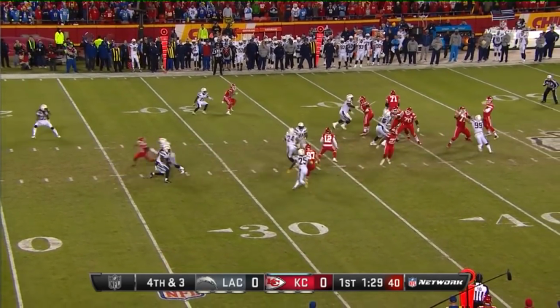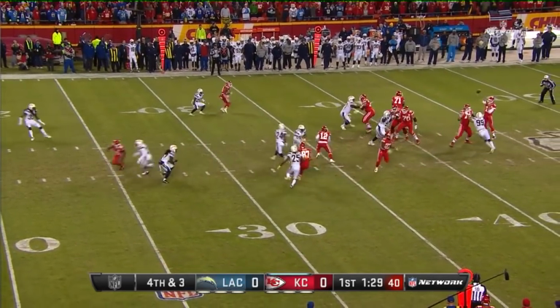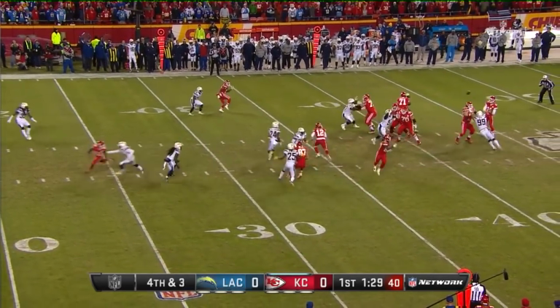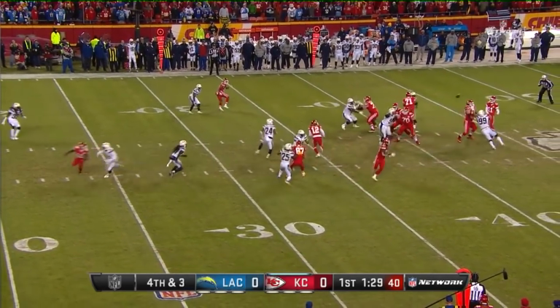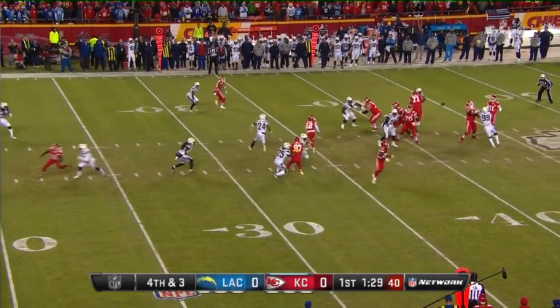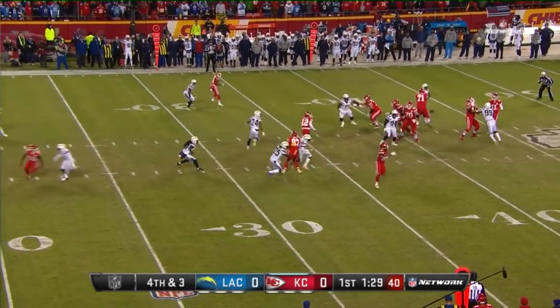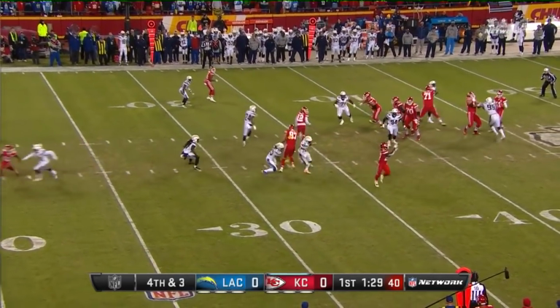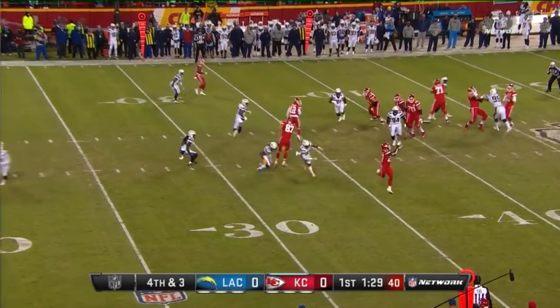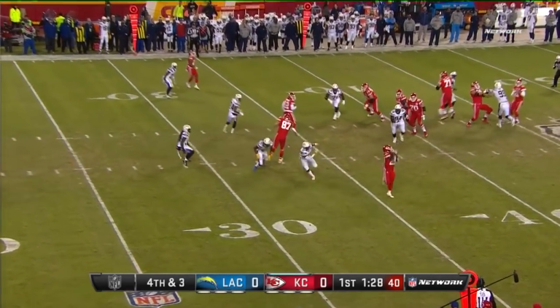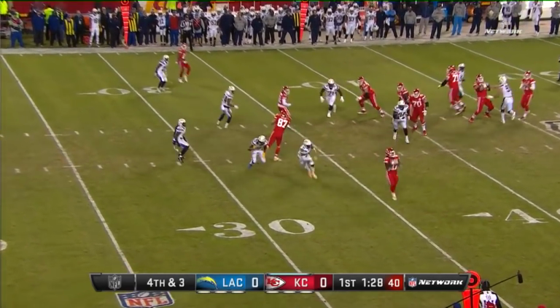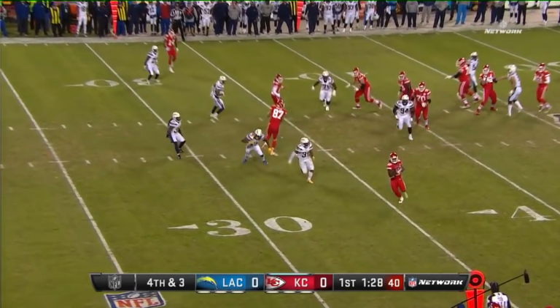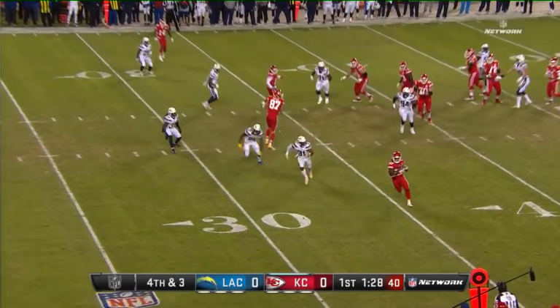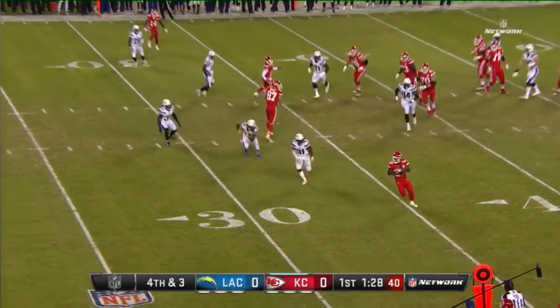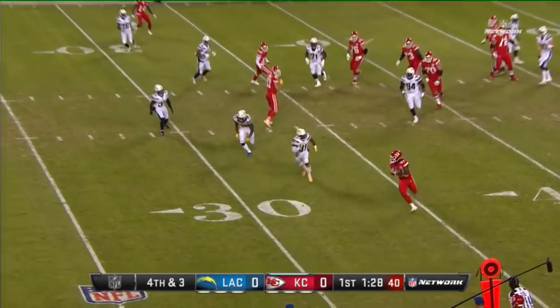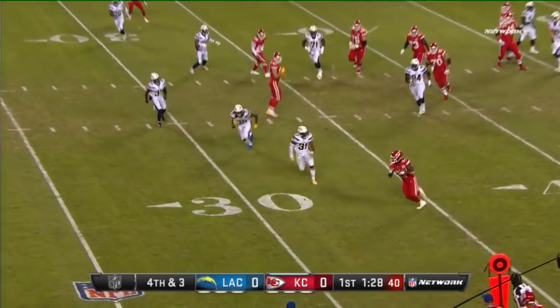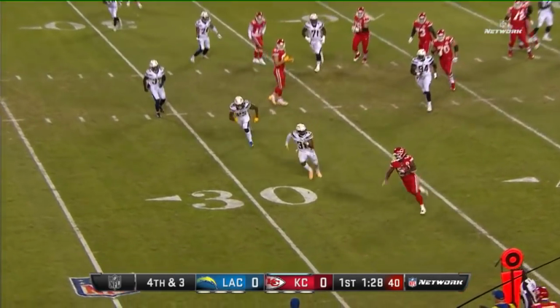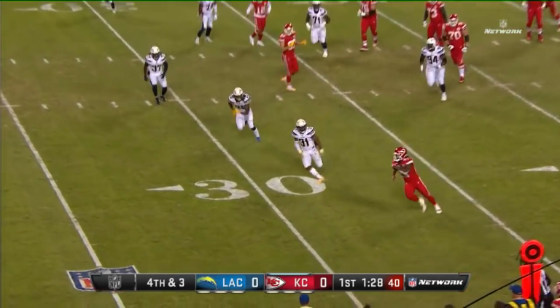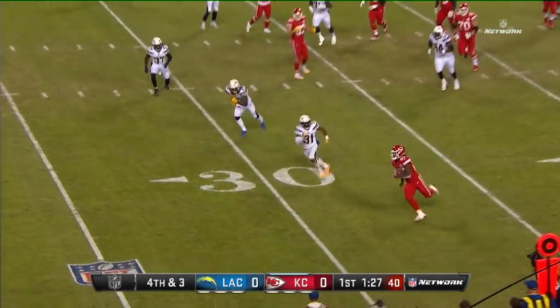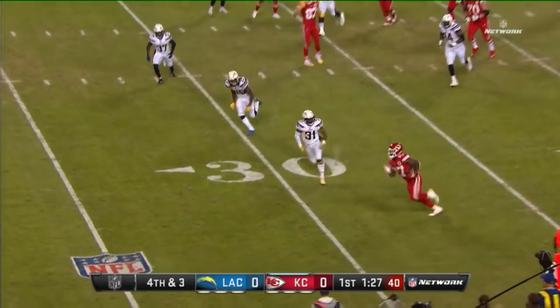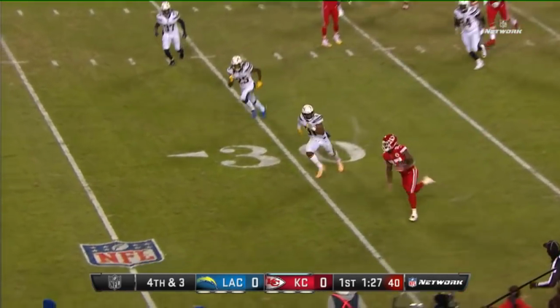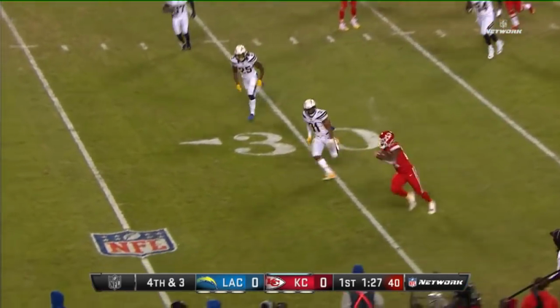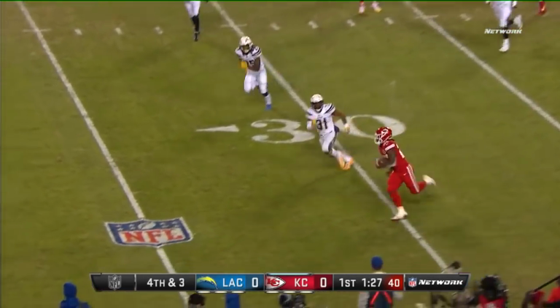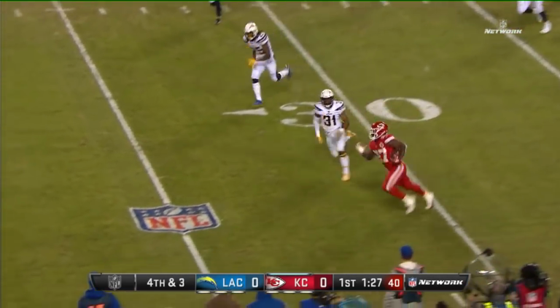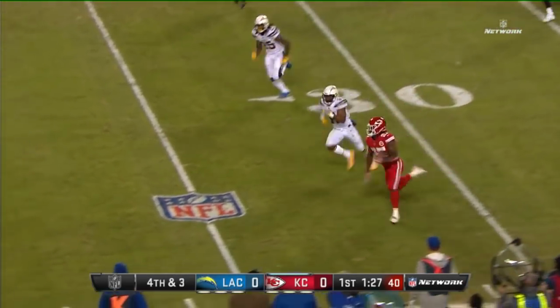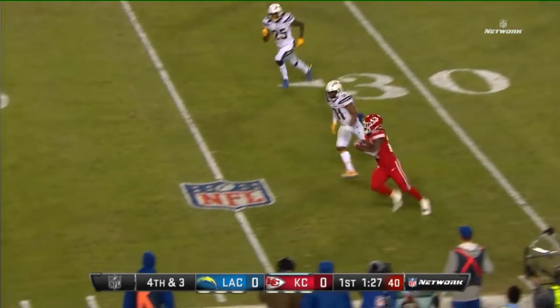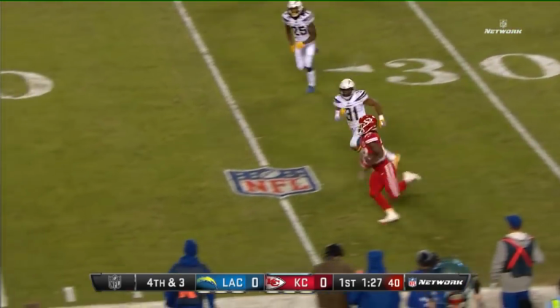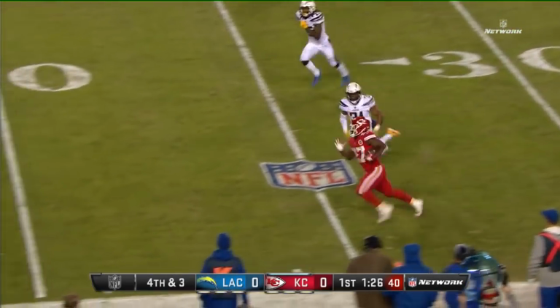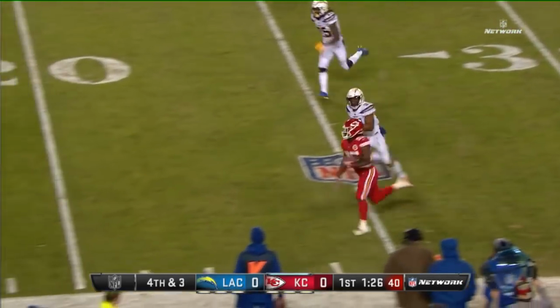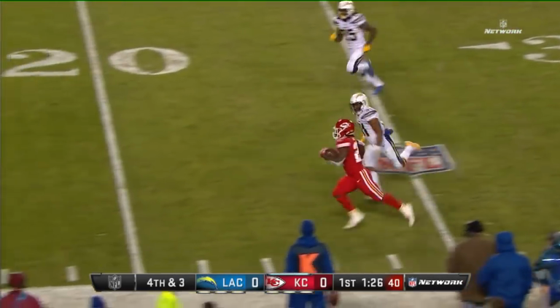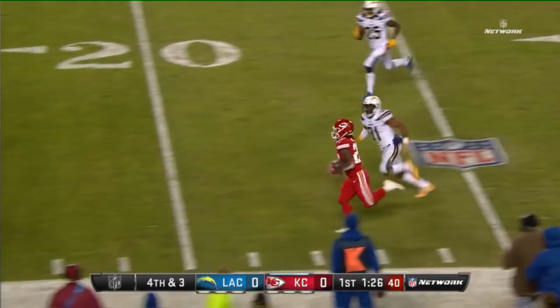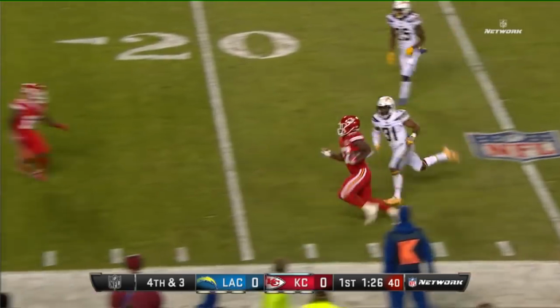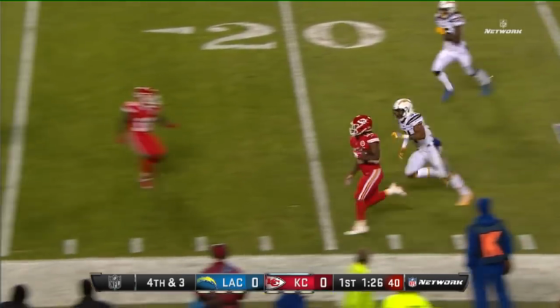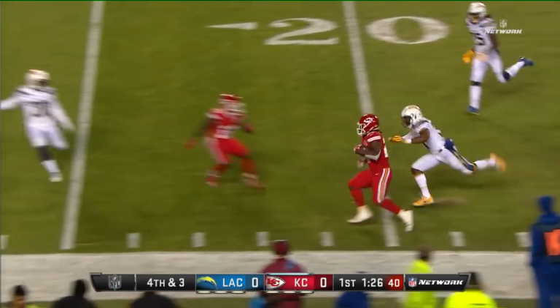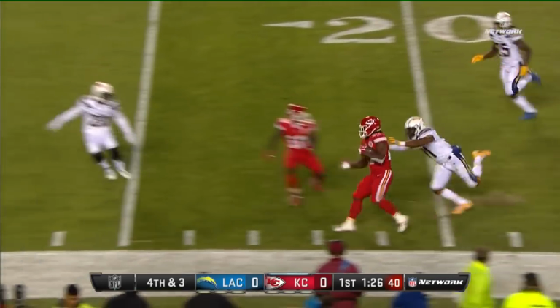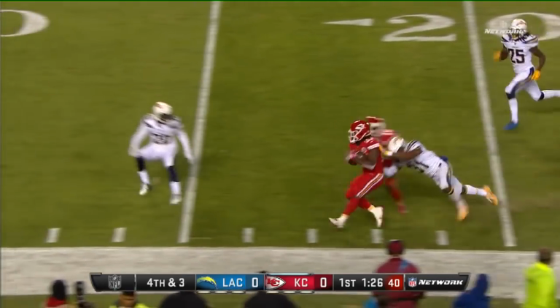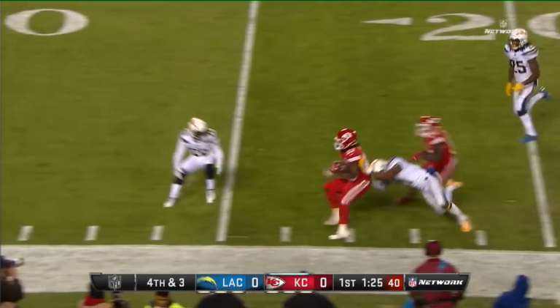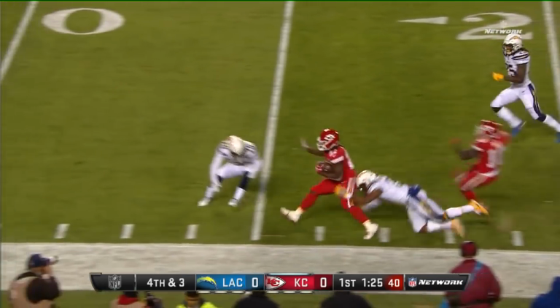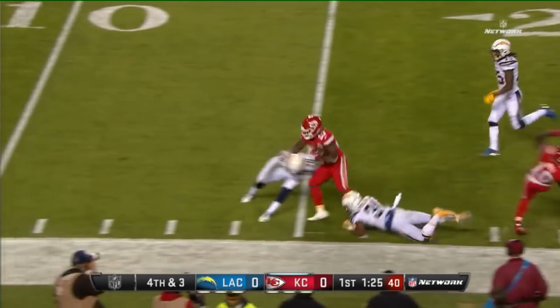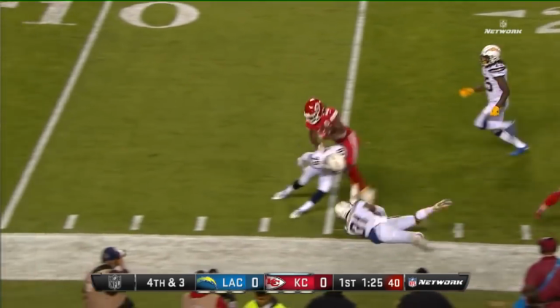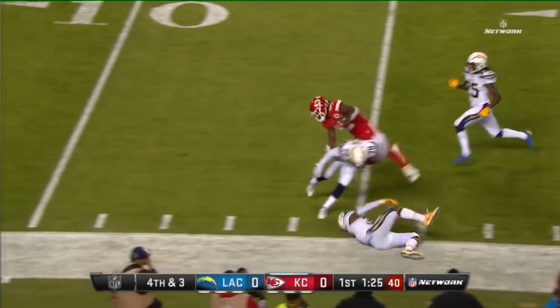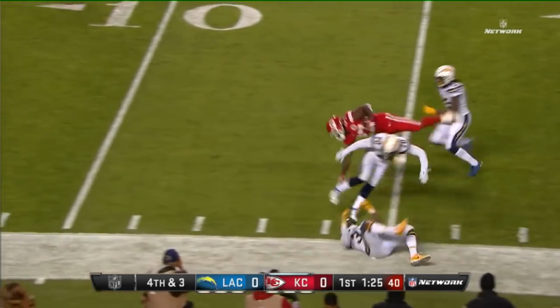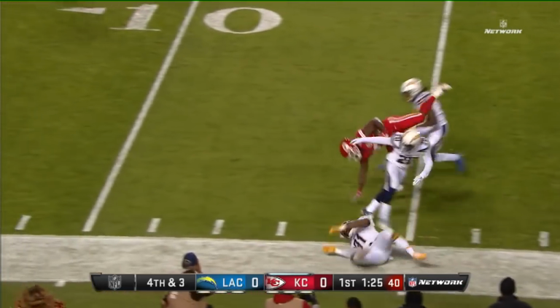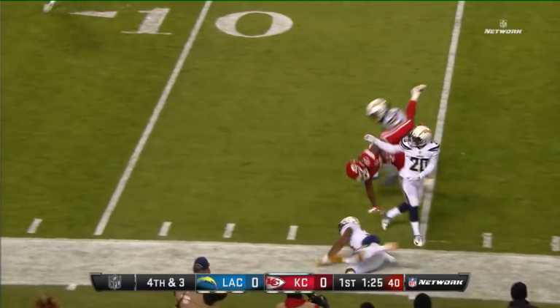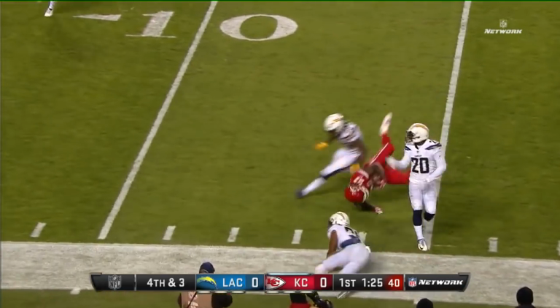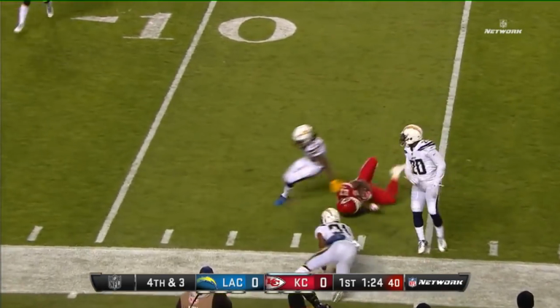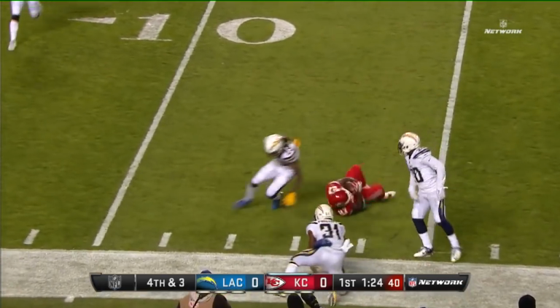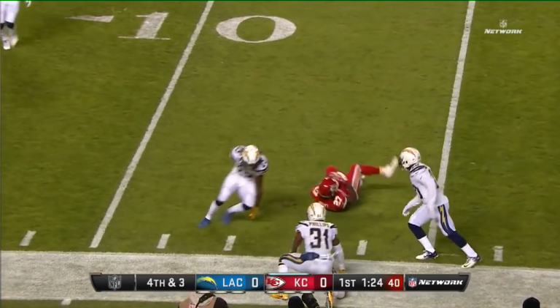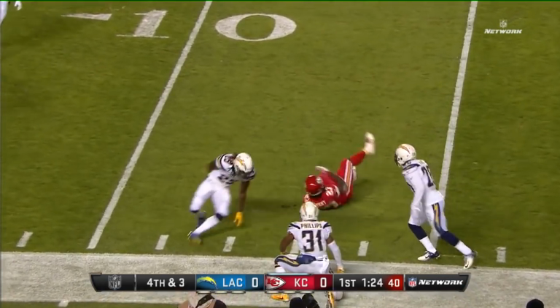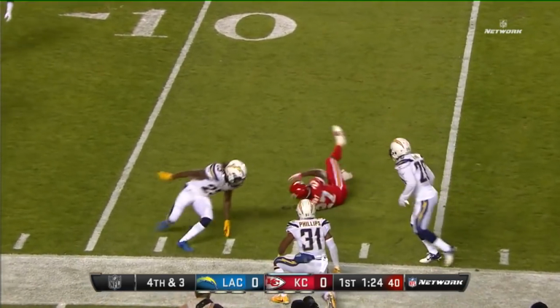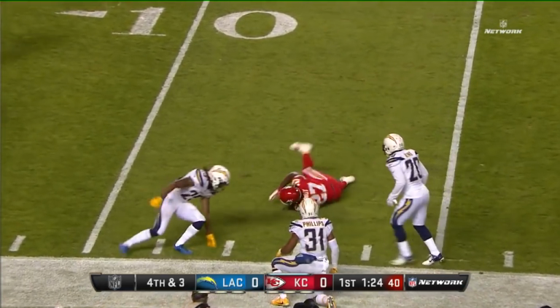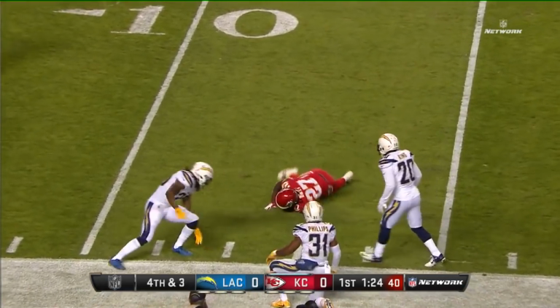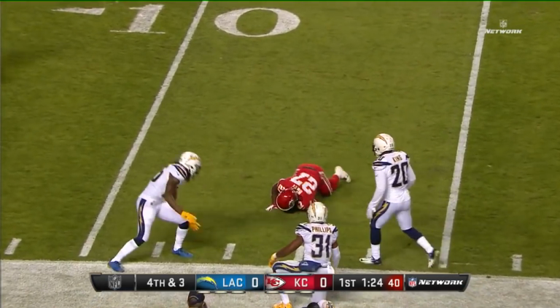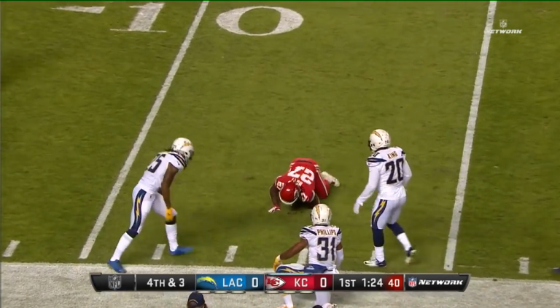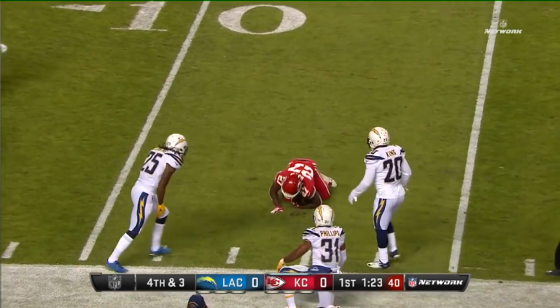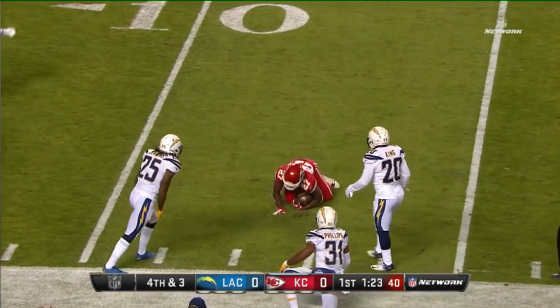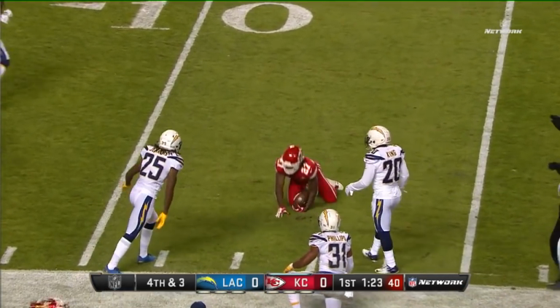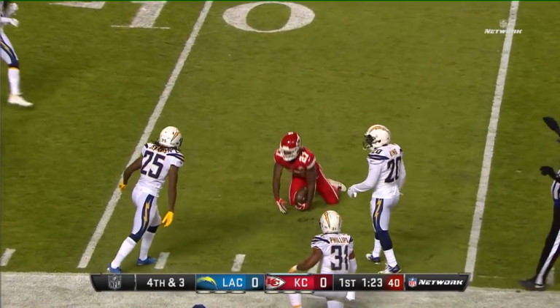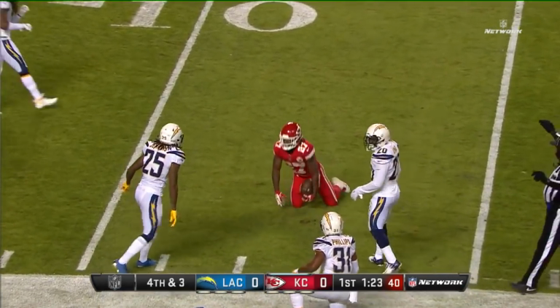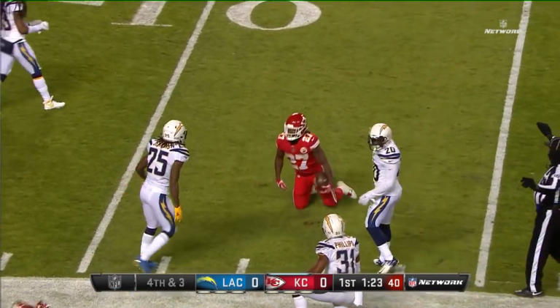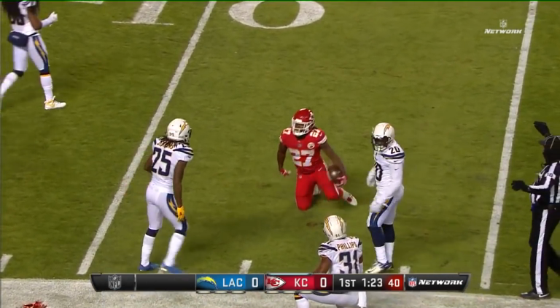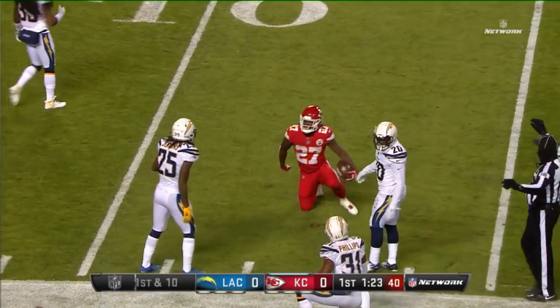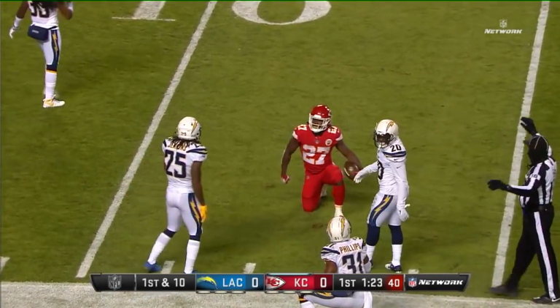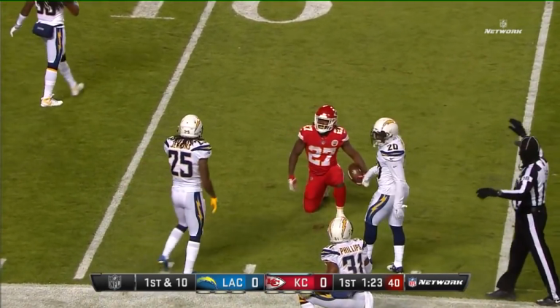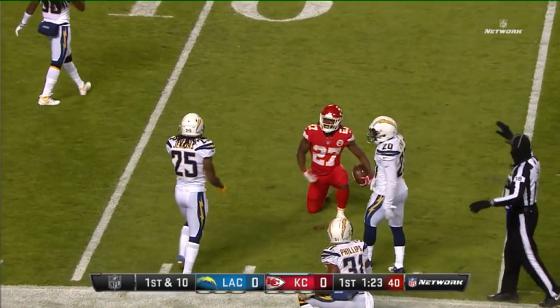Smith throws to this side, complete for a first down and more — Kareem Hunt down the sideline, inside the 15-yard line.